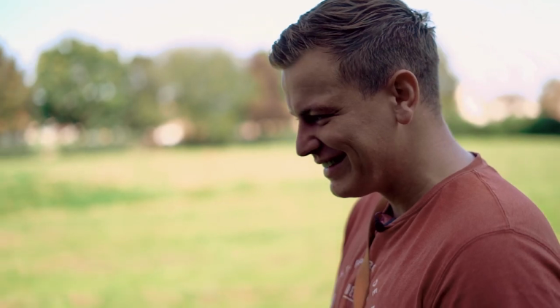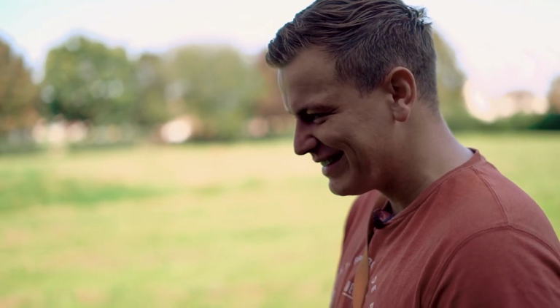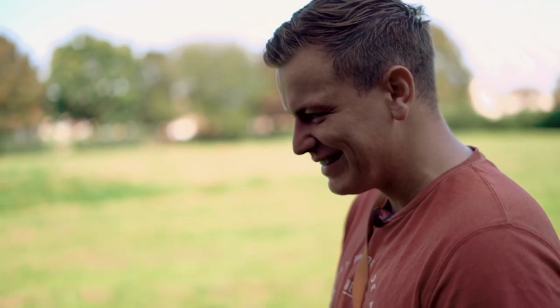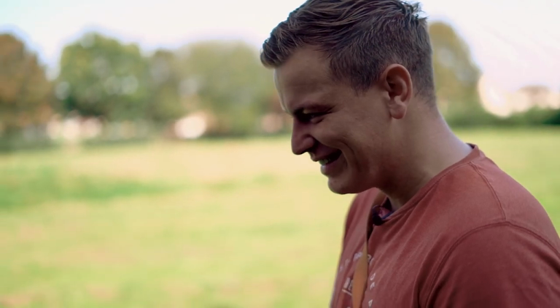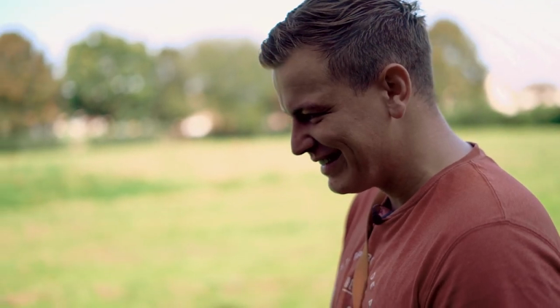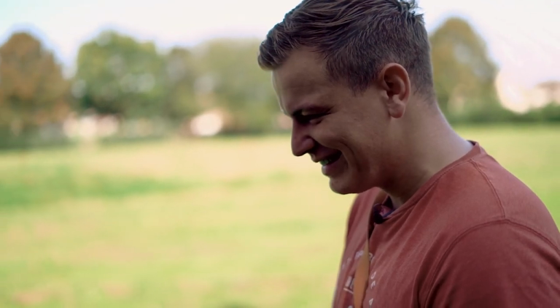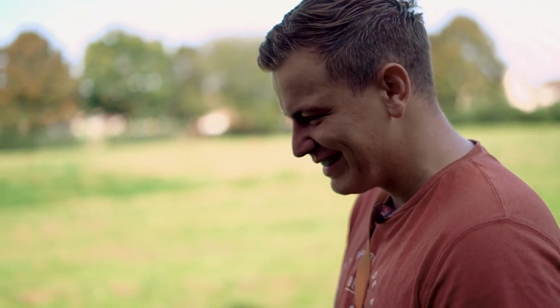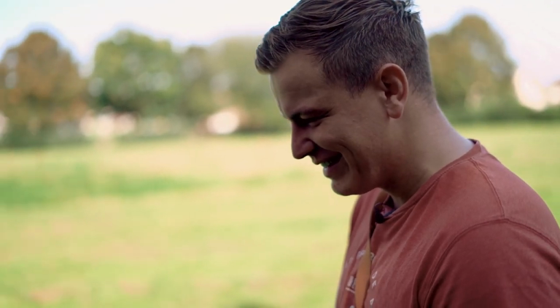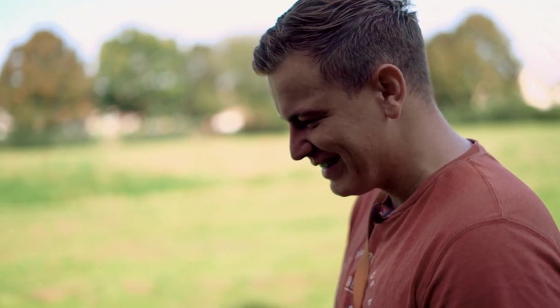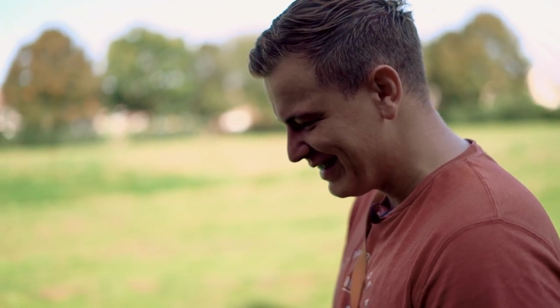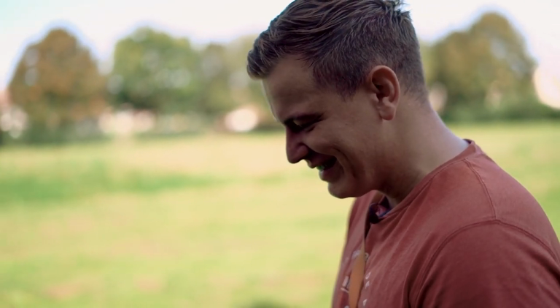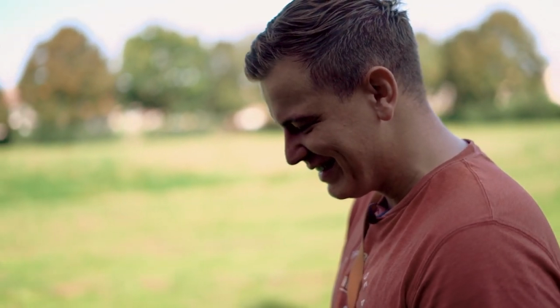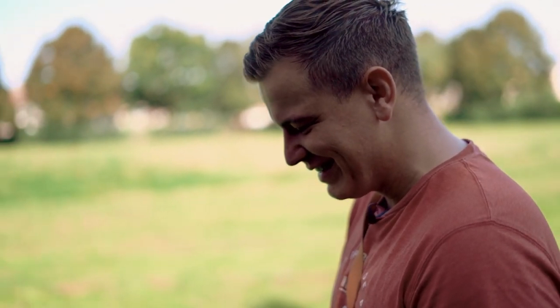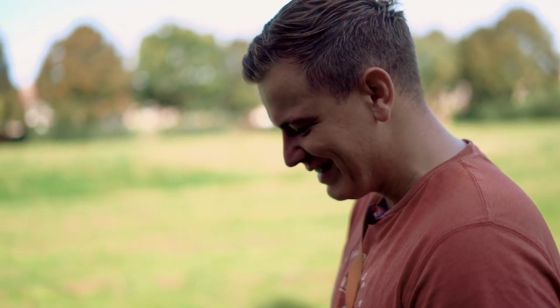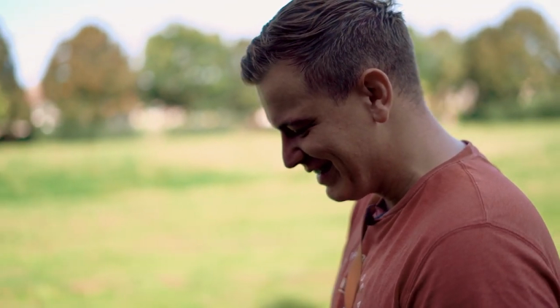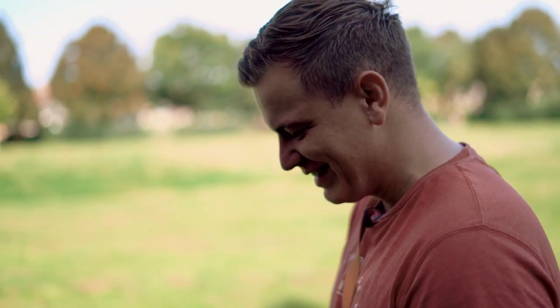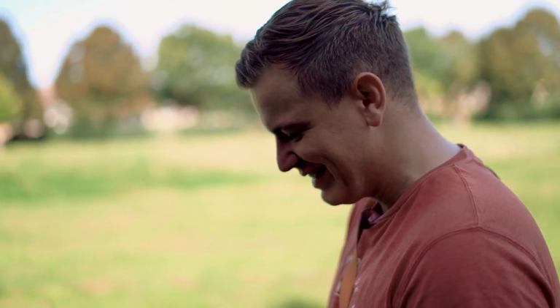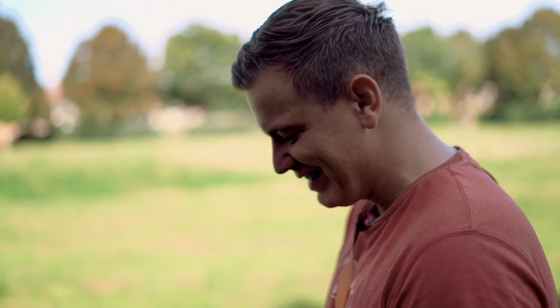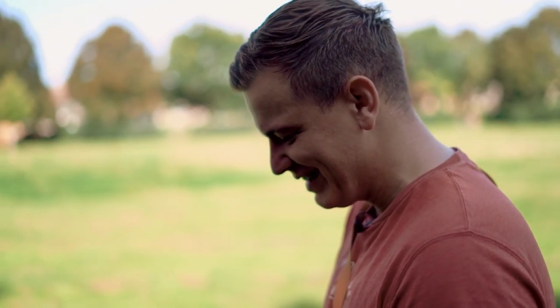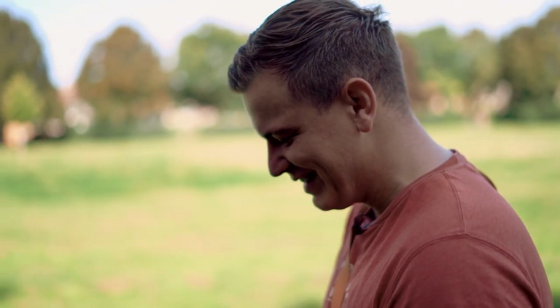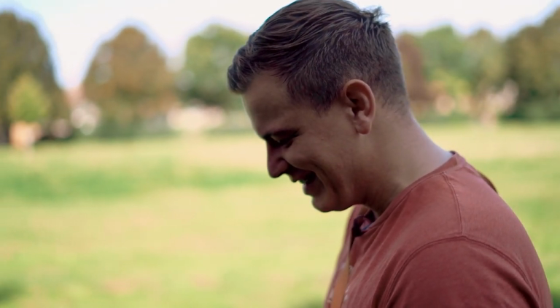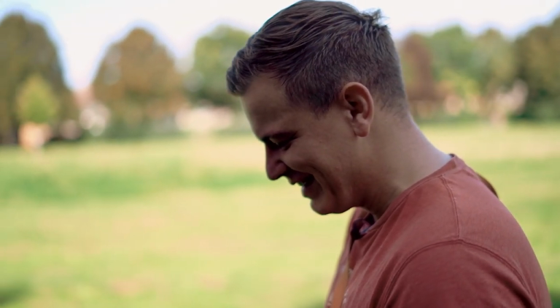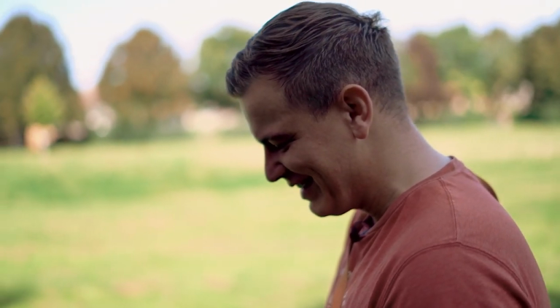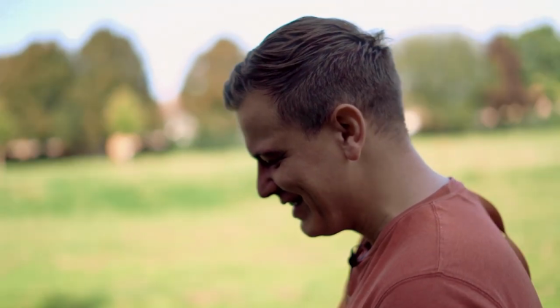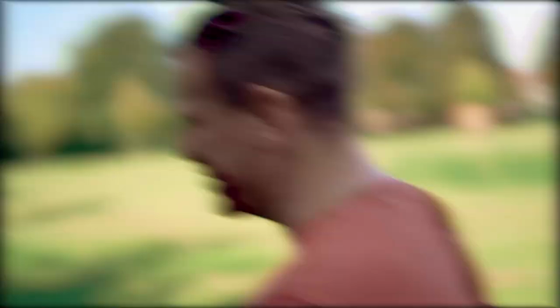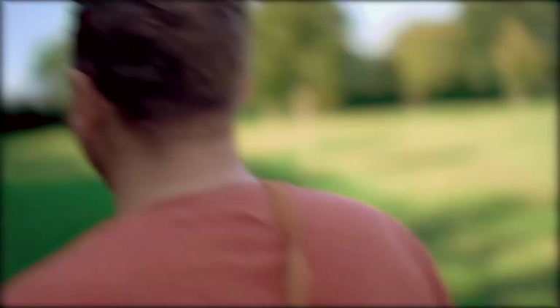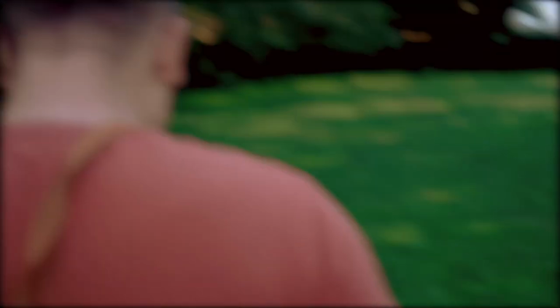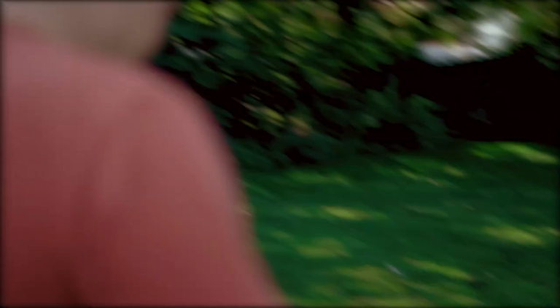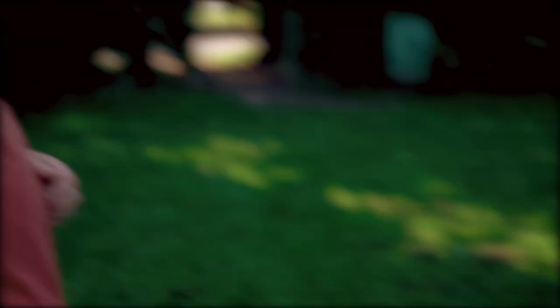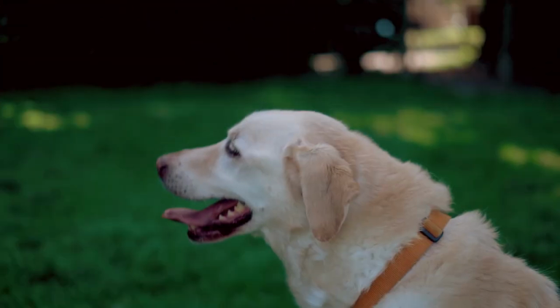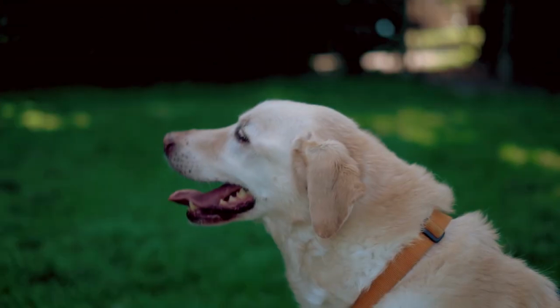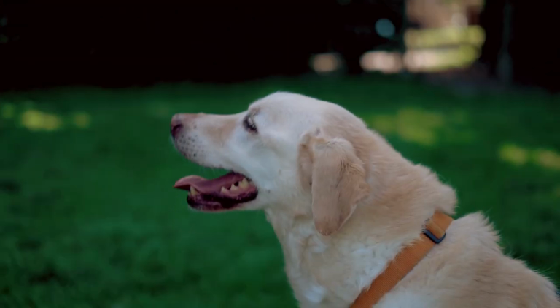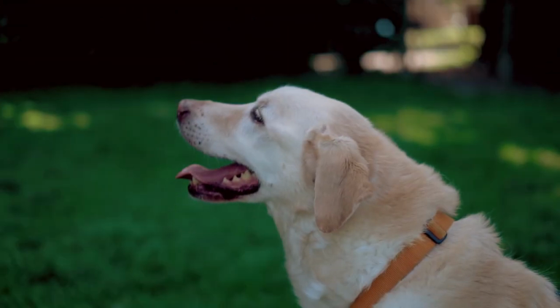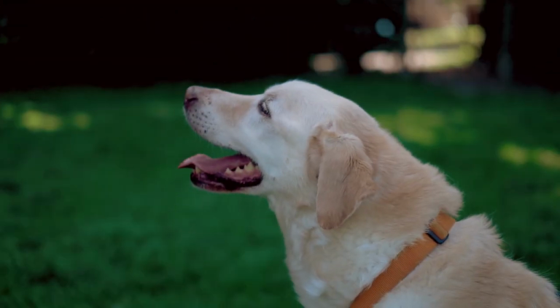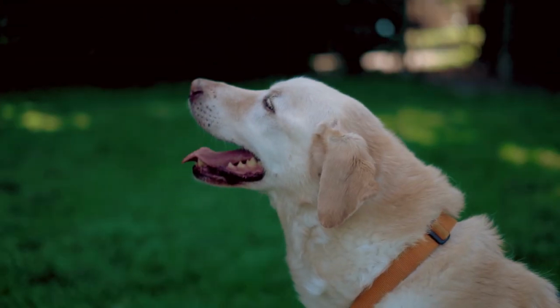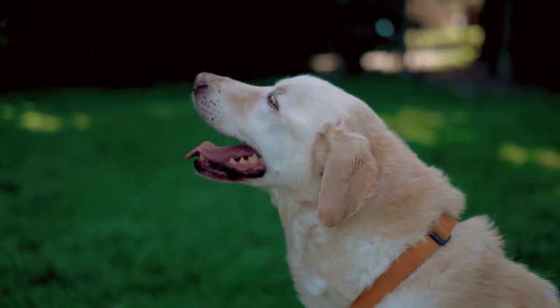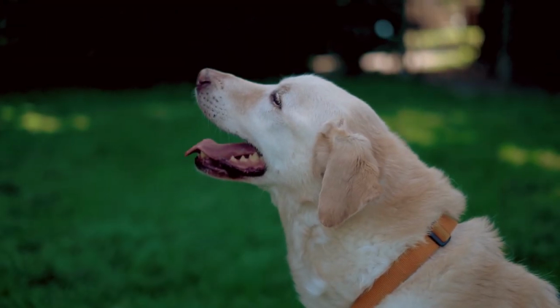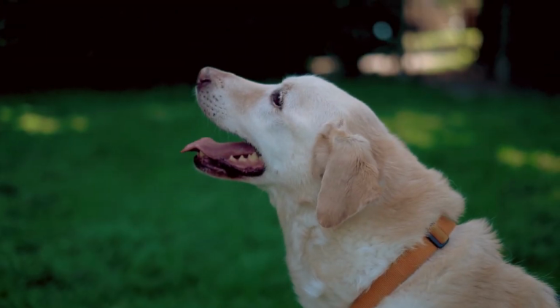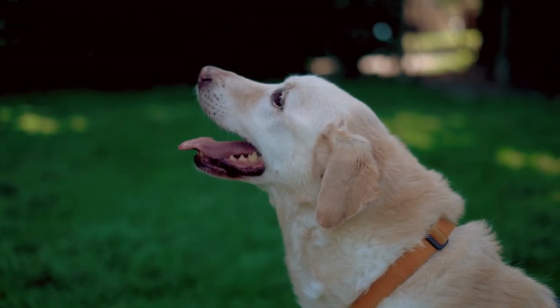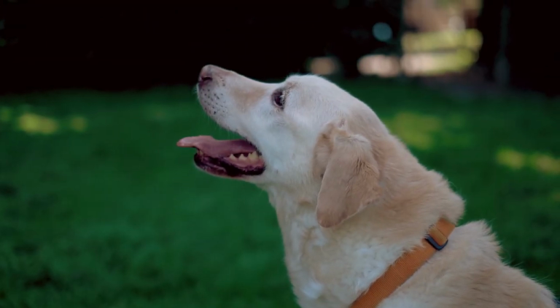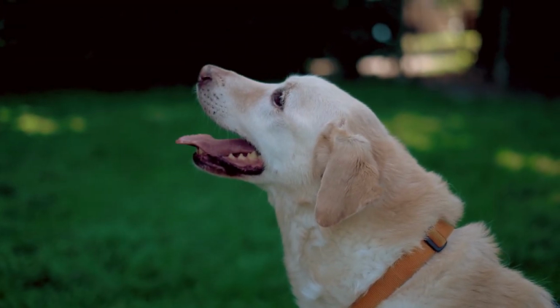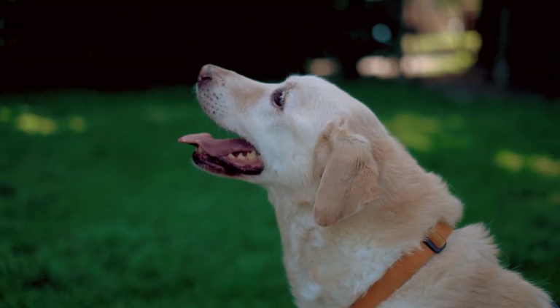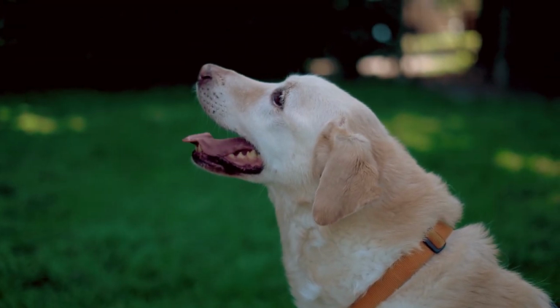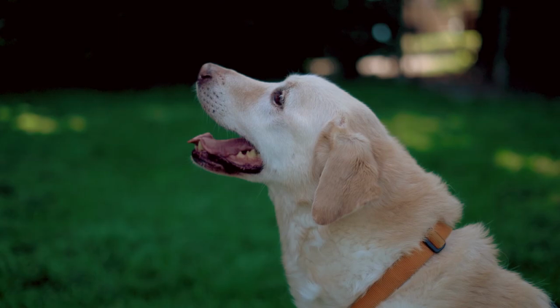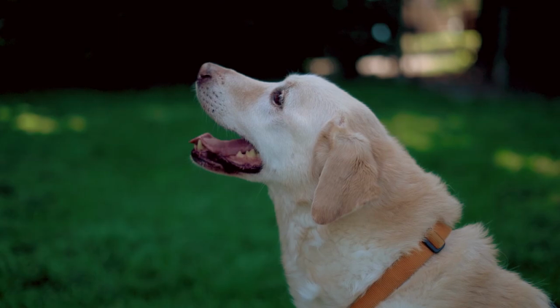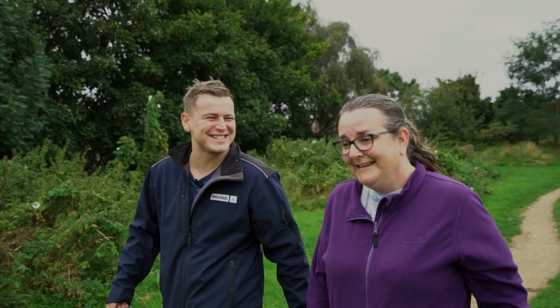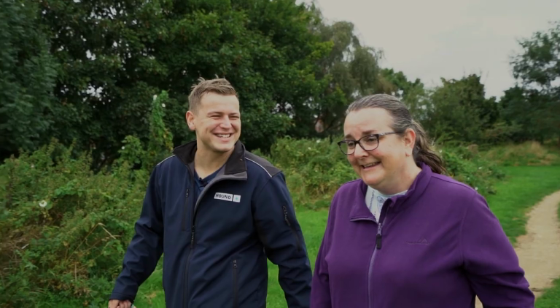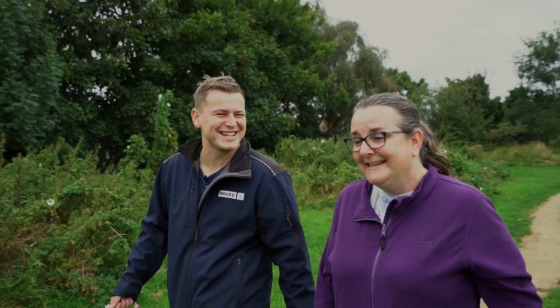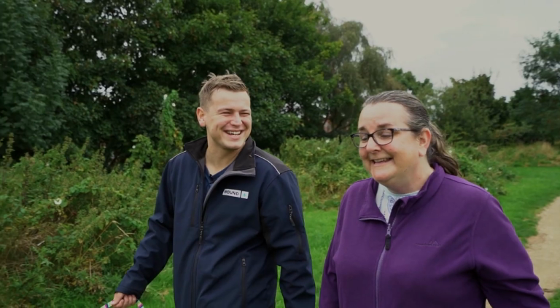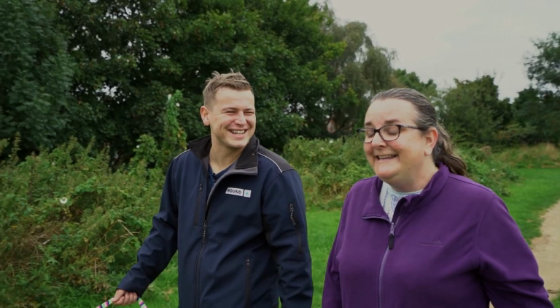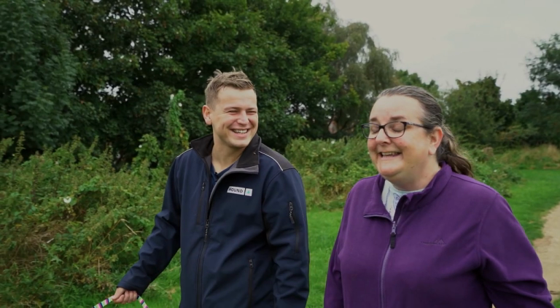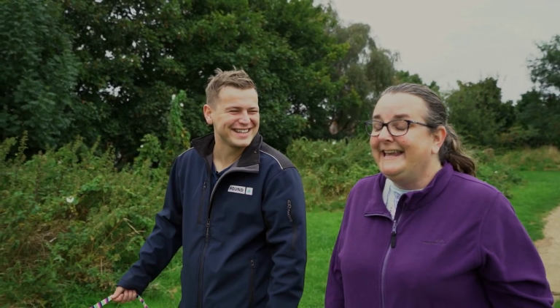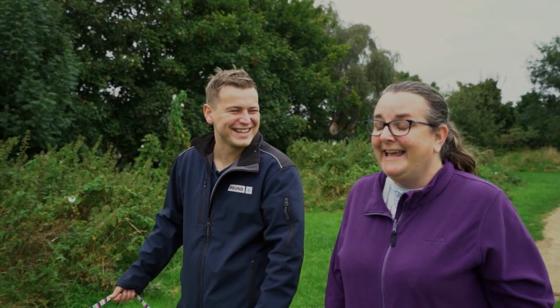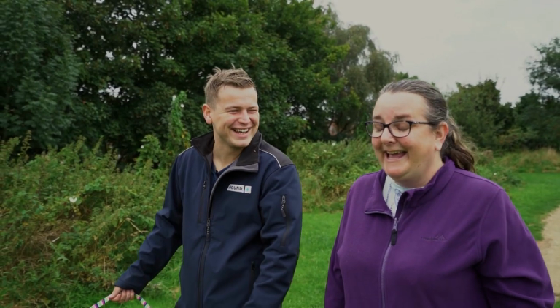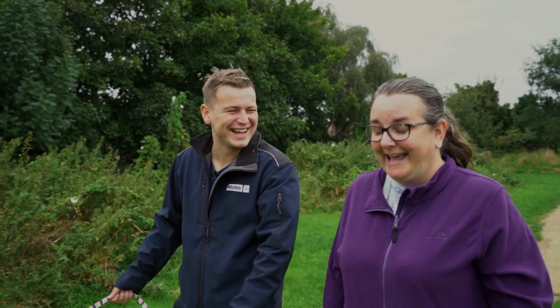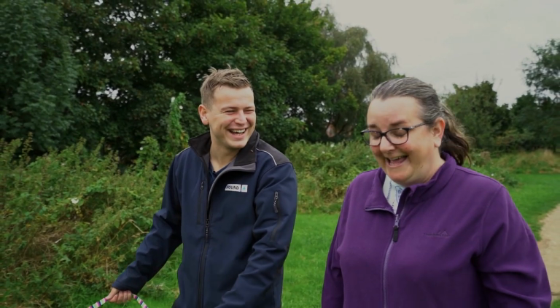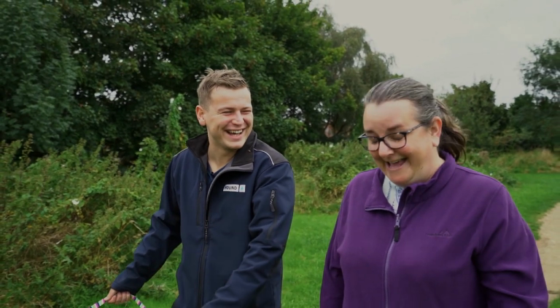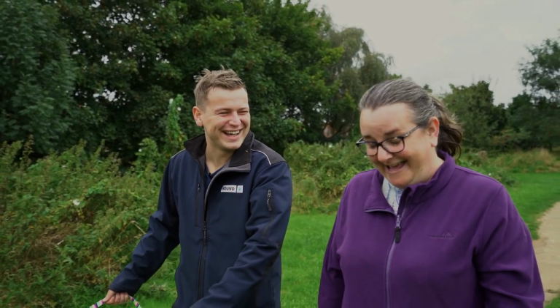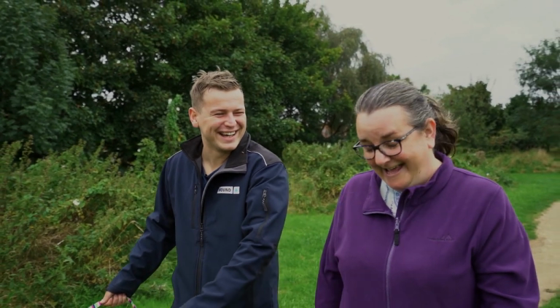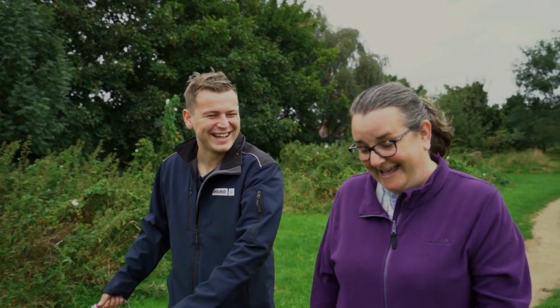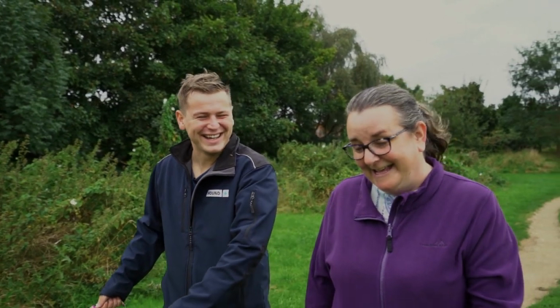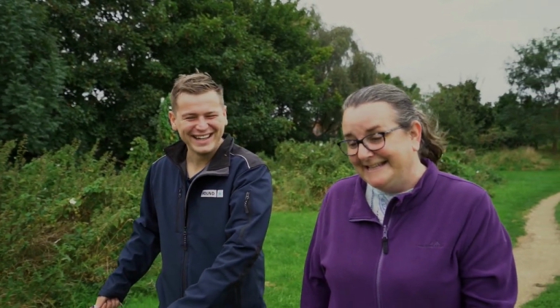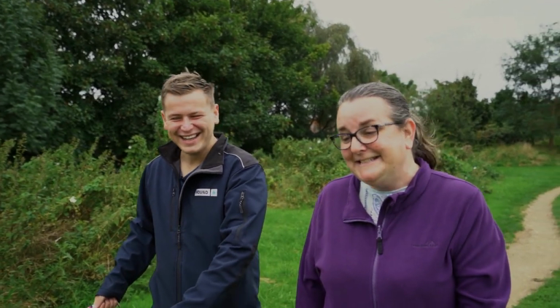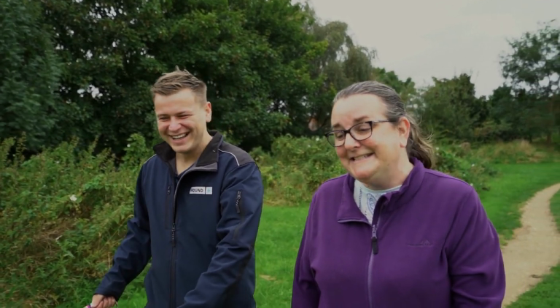Hi, I'm Nick Benger. I'm a professional dog trainer and I've worked with hundreds of dogs and their owners to improve both of their lives.